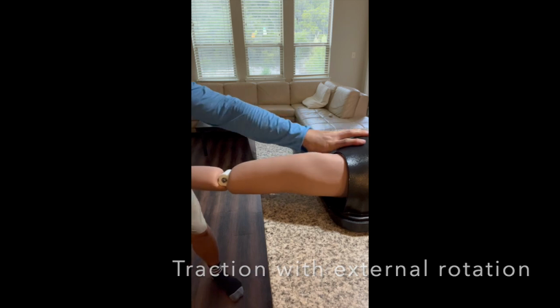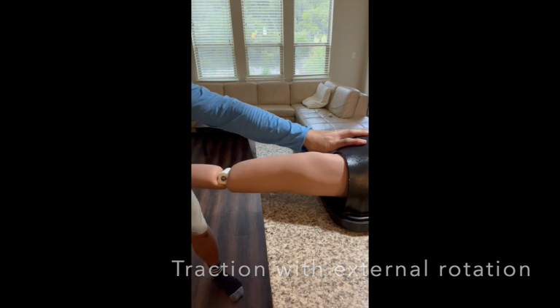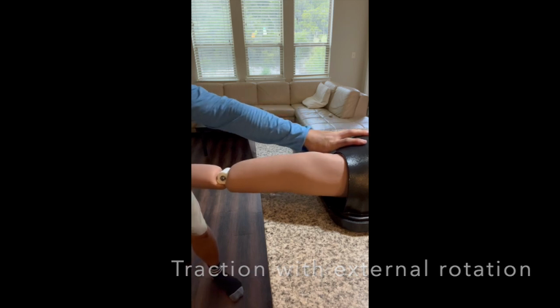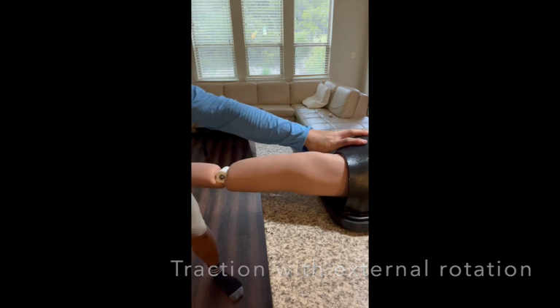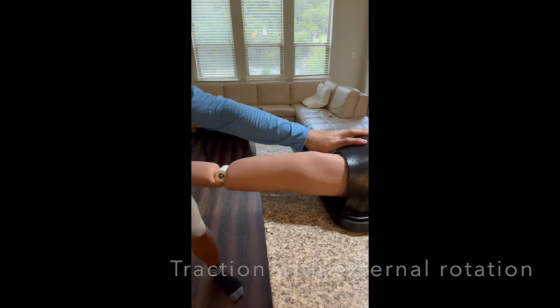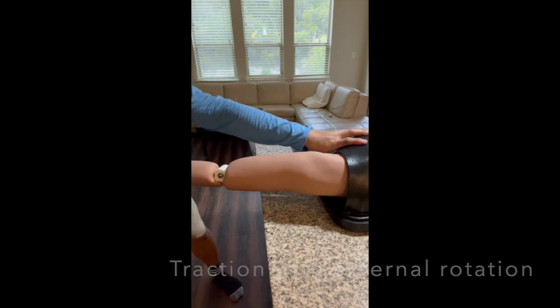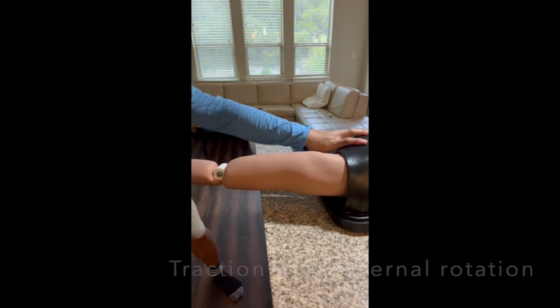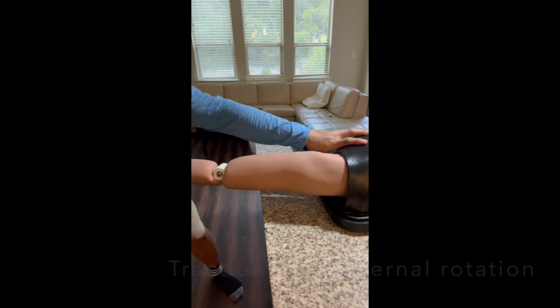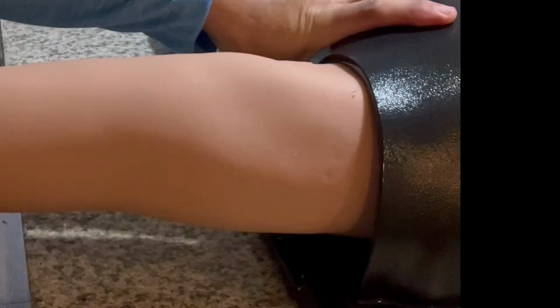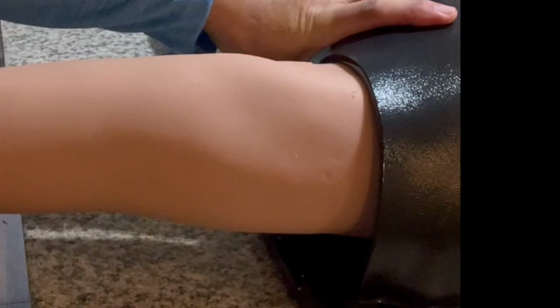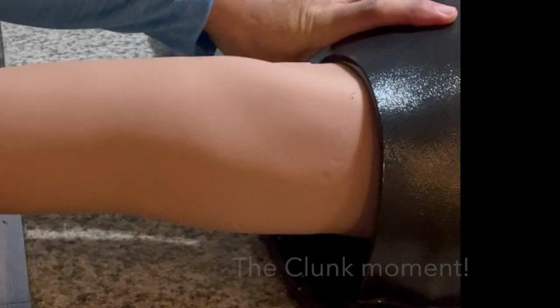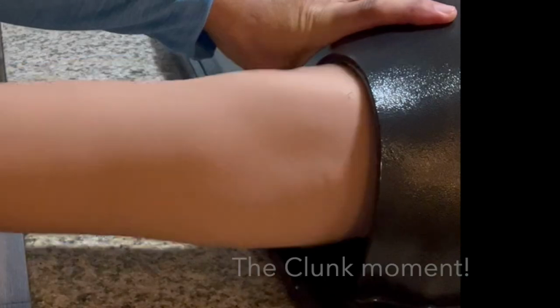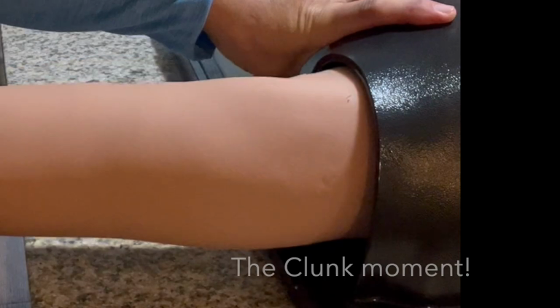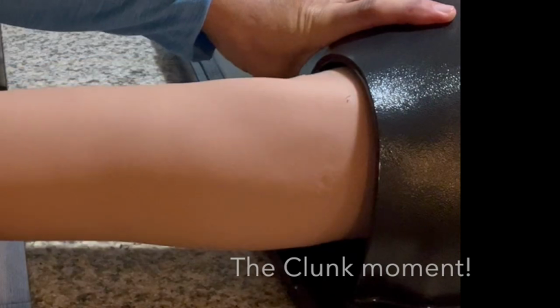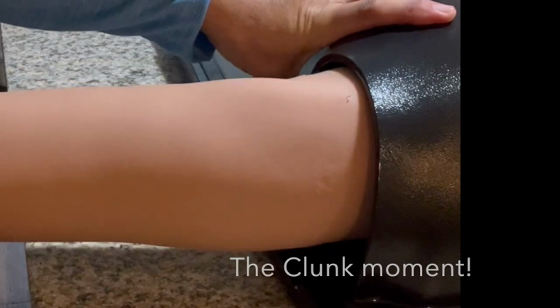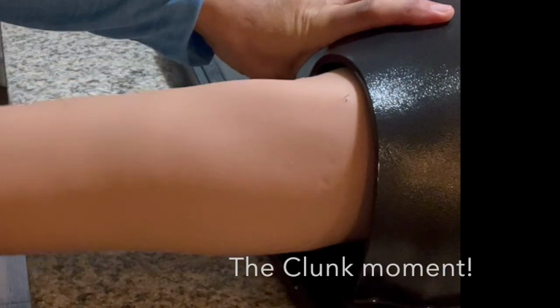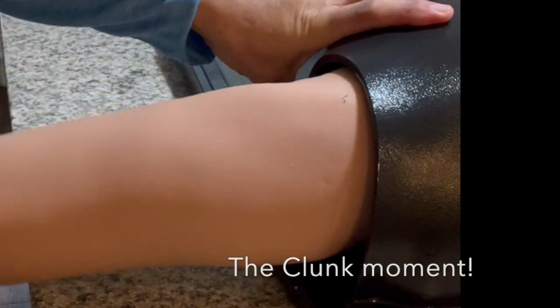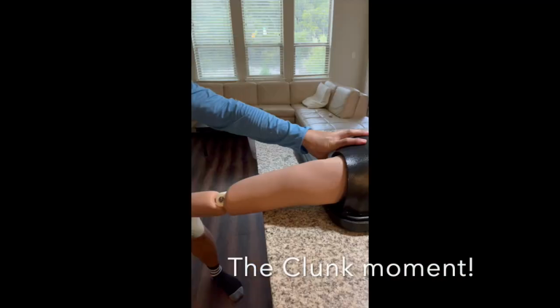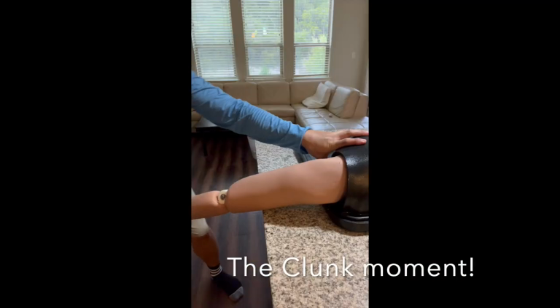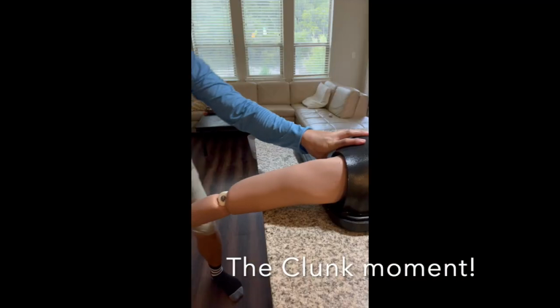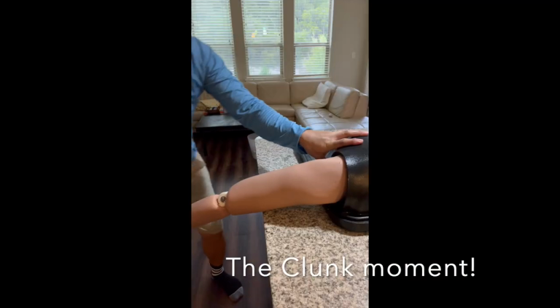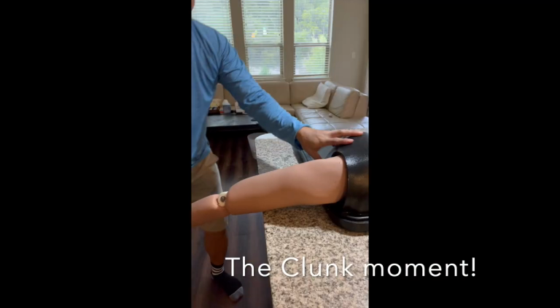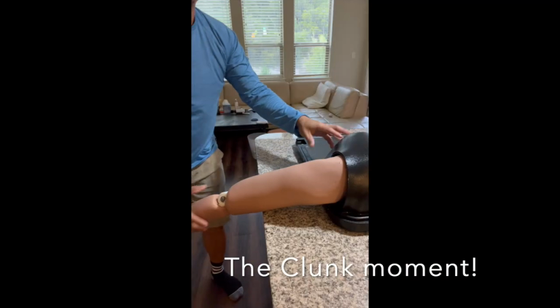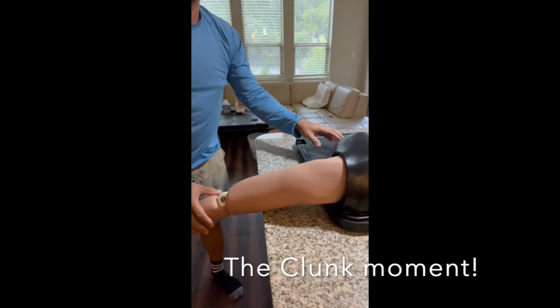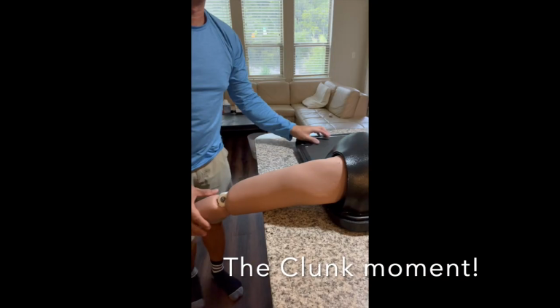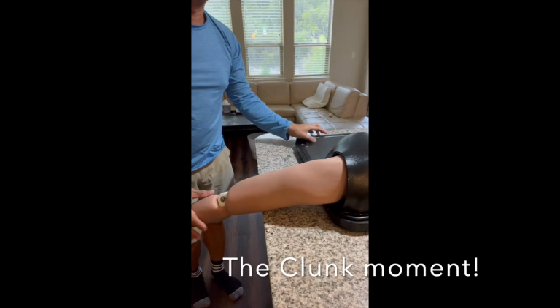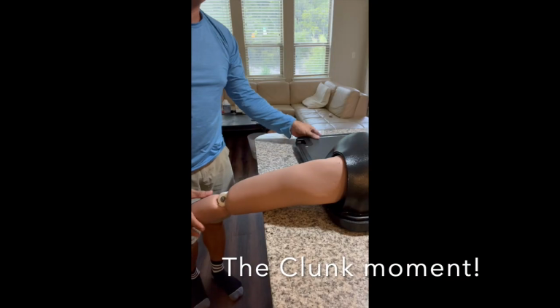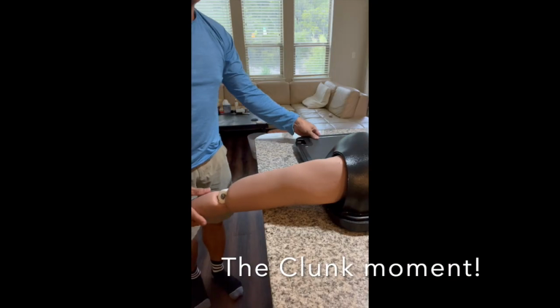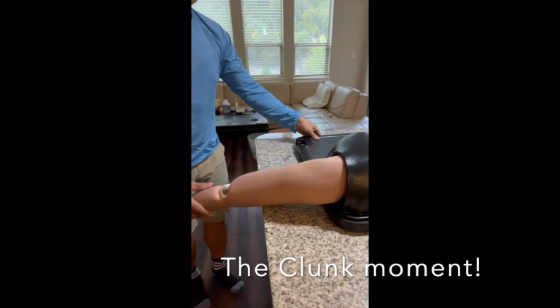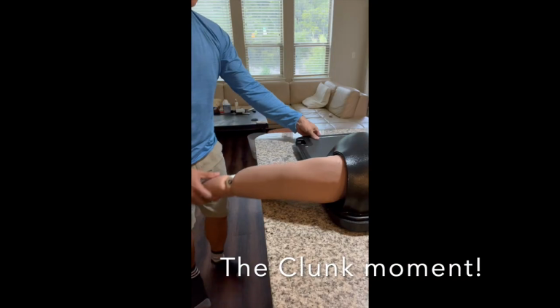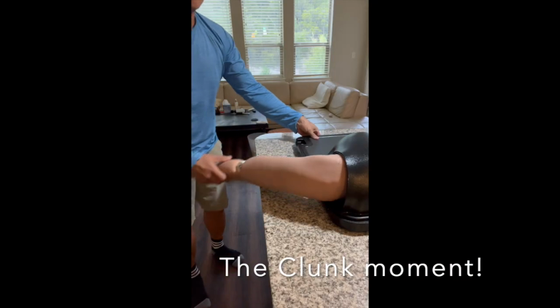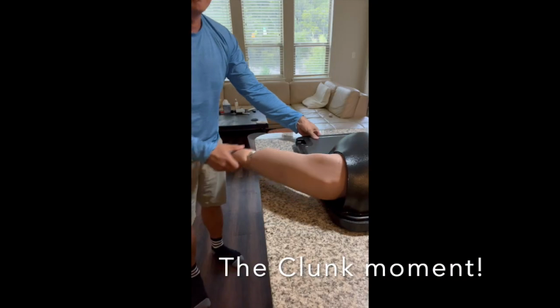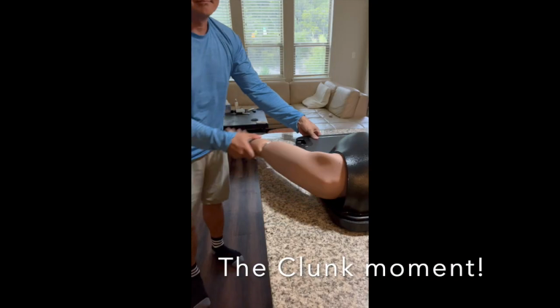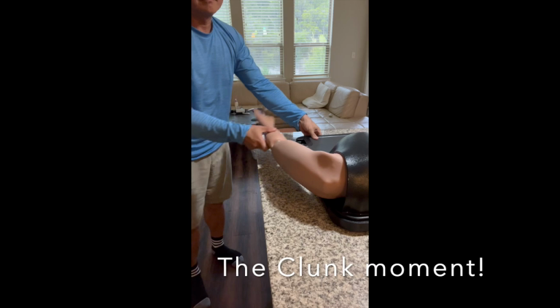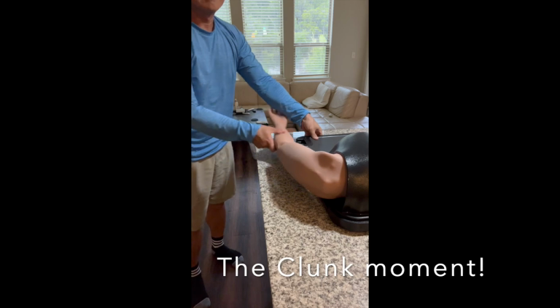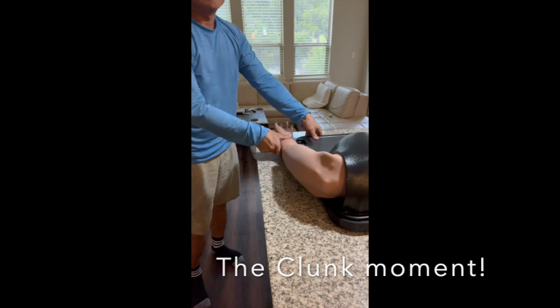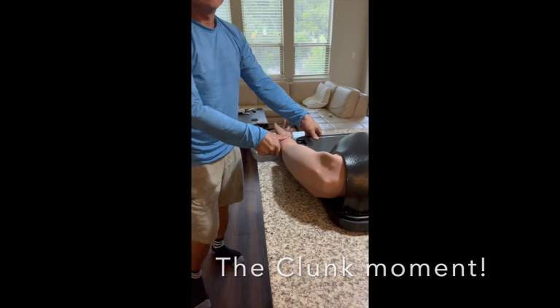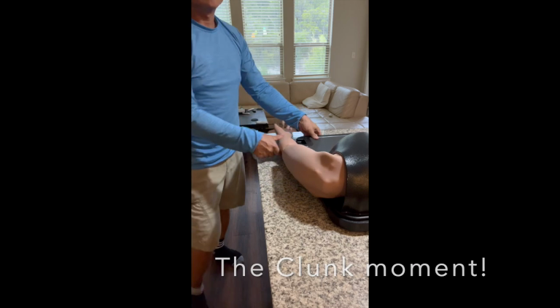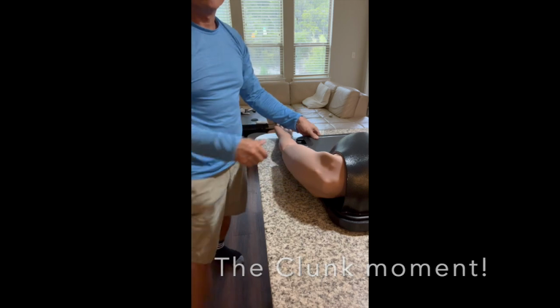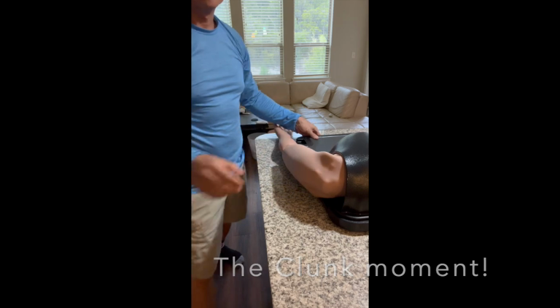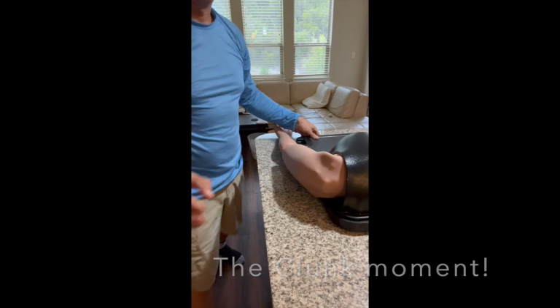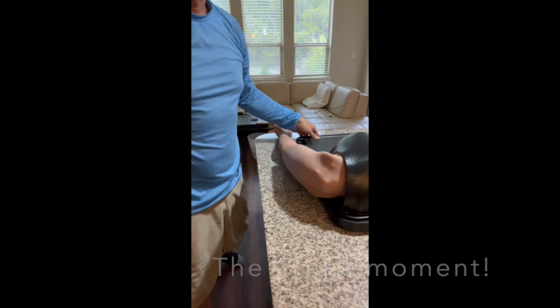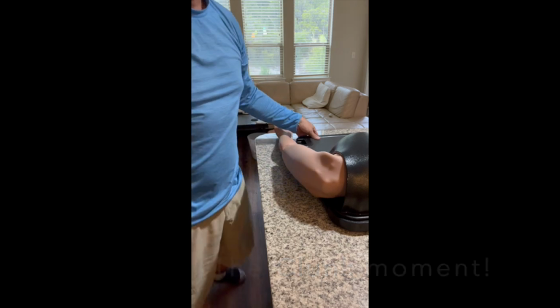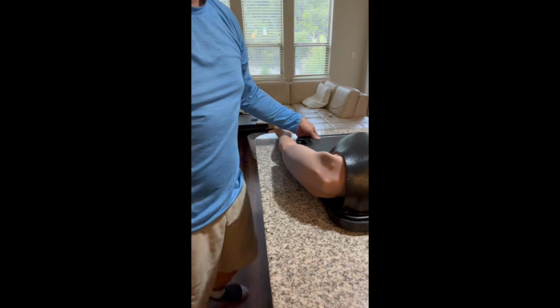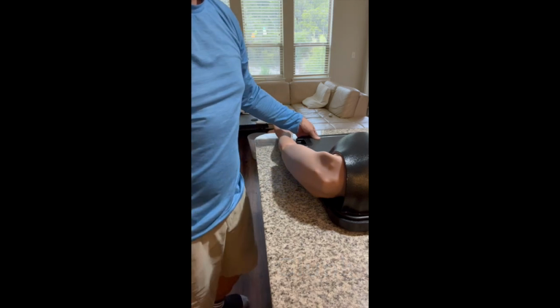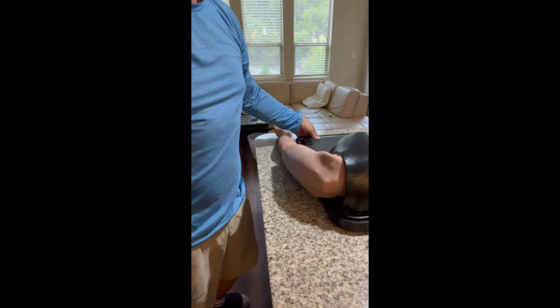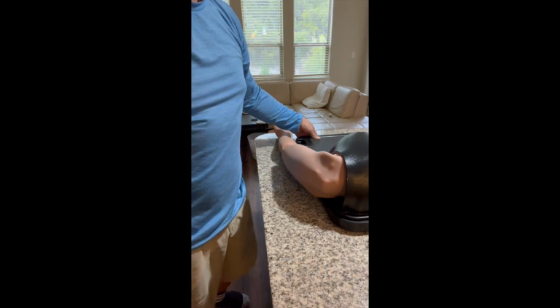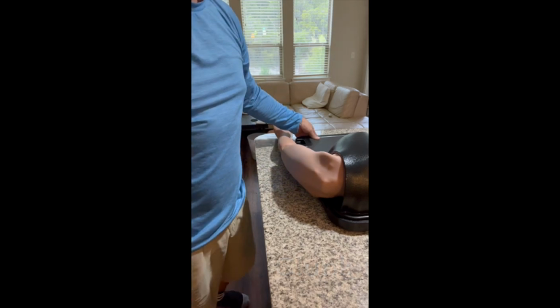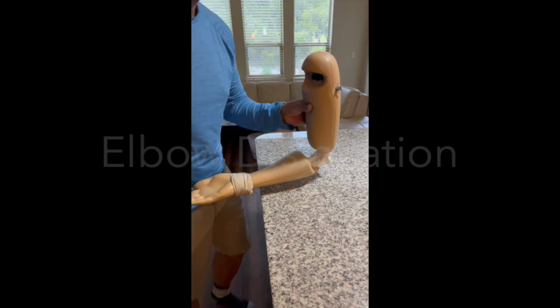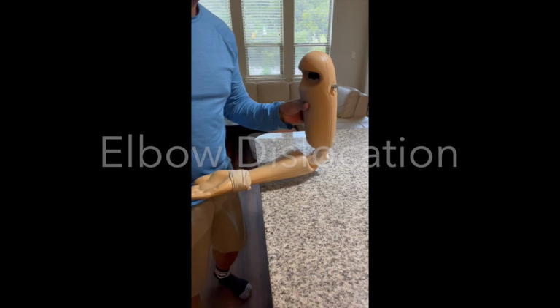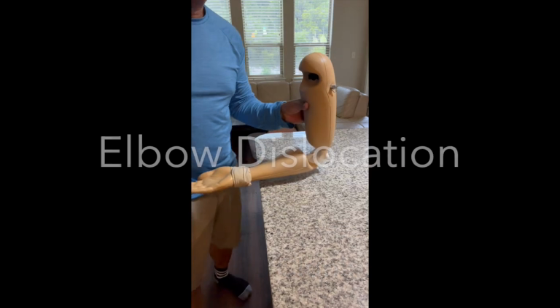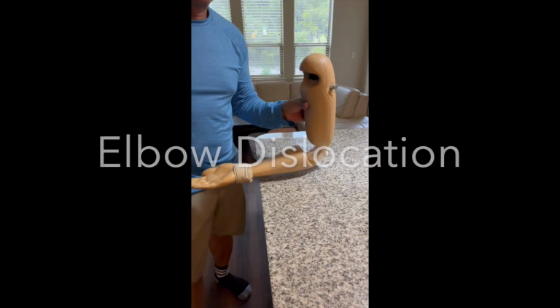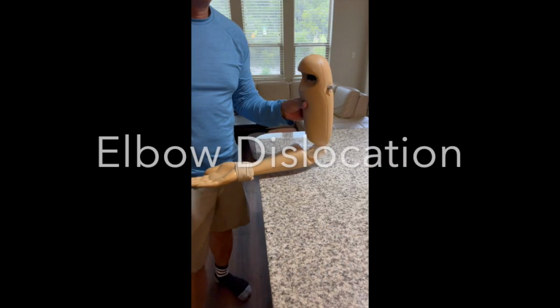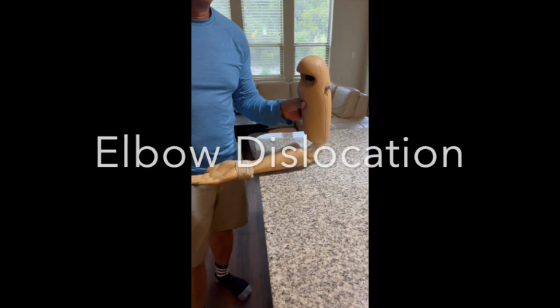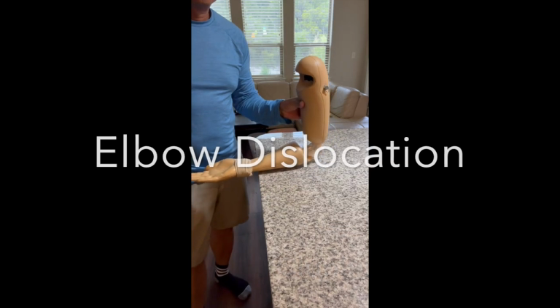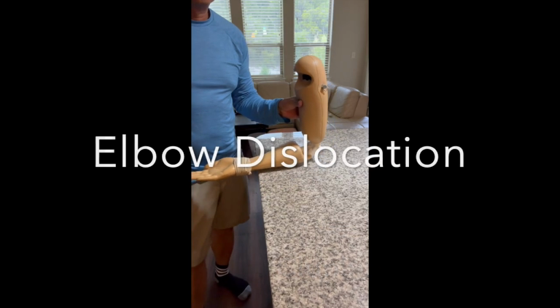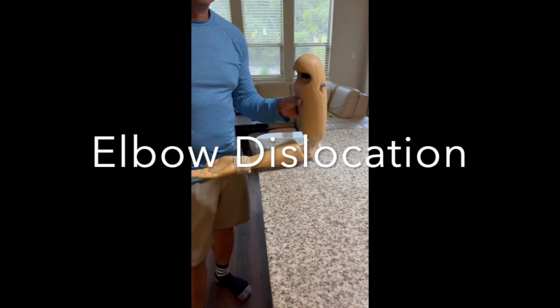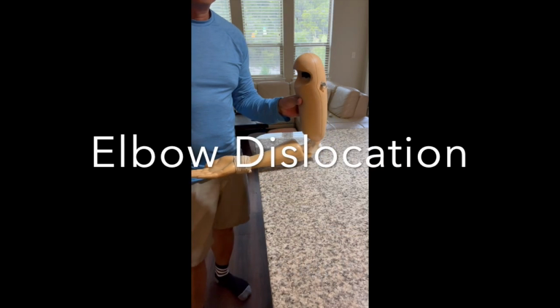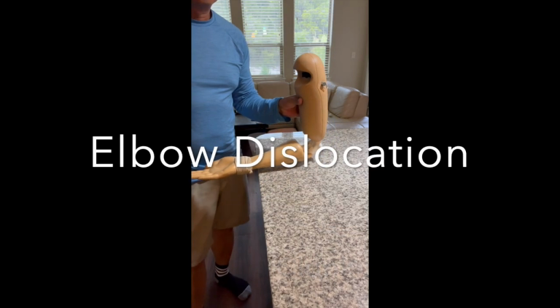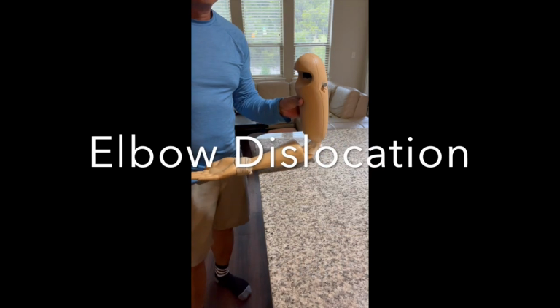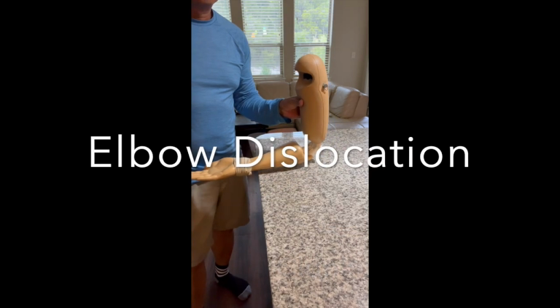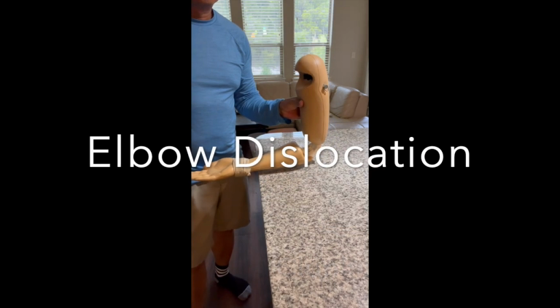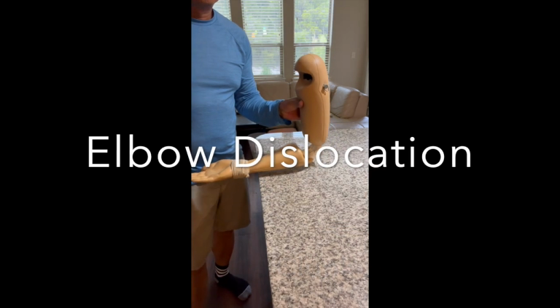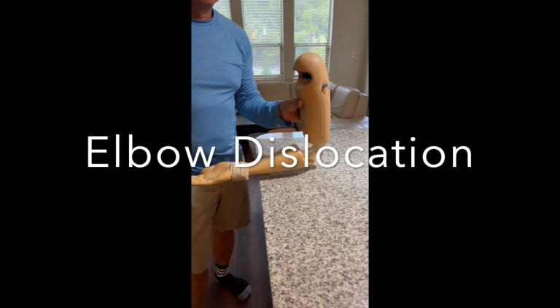Next we have the elbow dislocation simulator. This model teaches you to stabilize the arm and apply the right pressure, step by step.